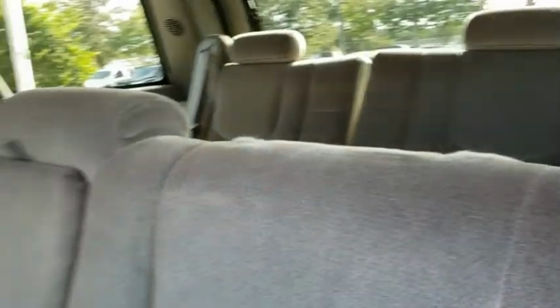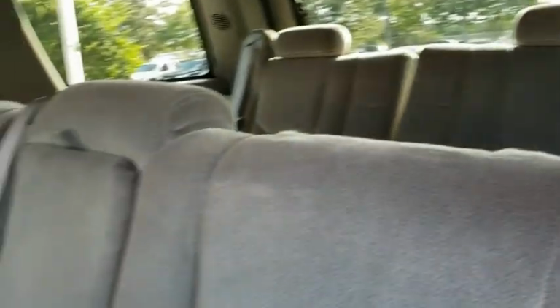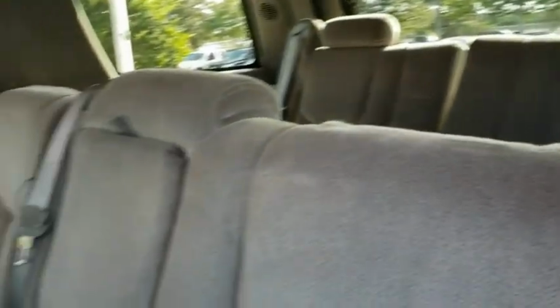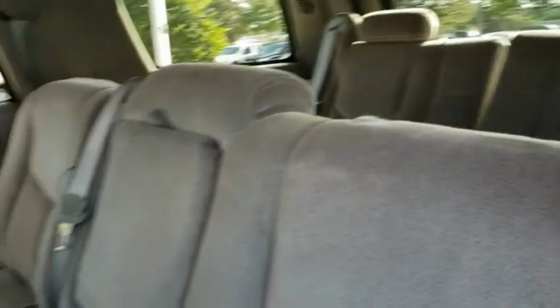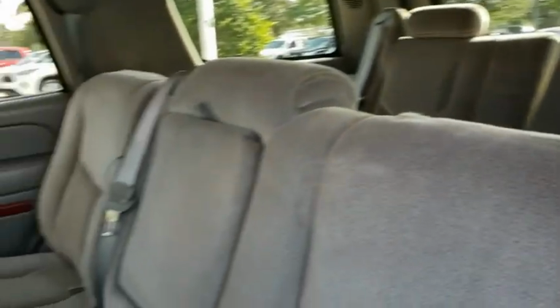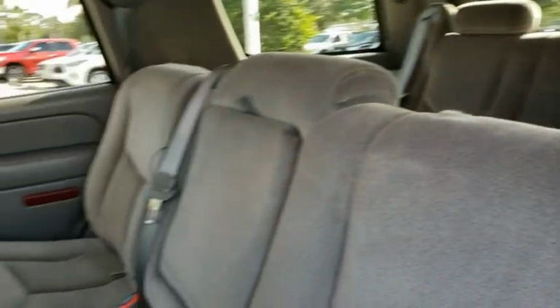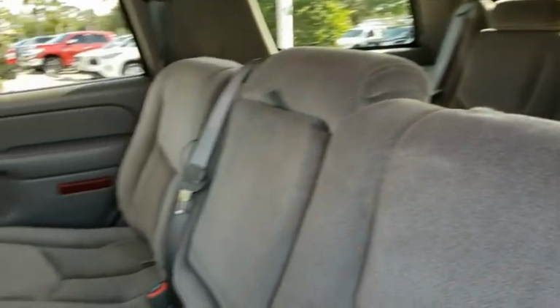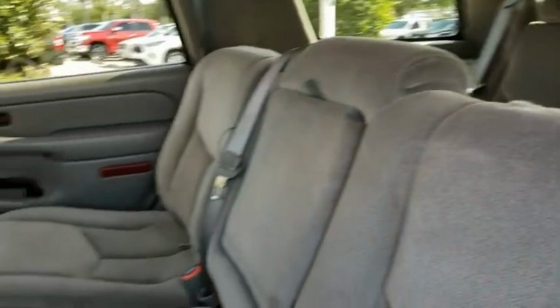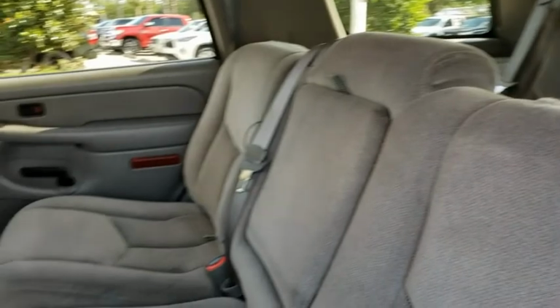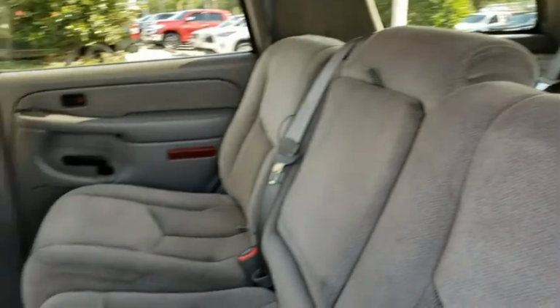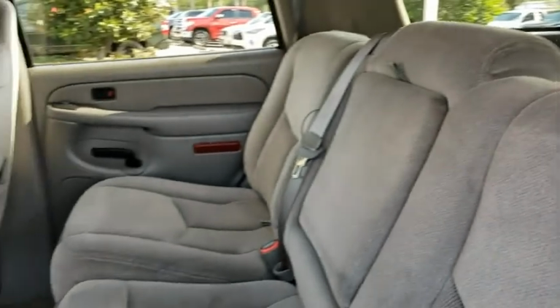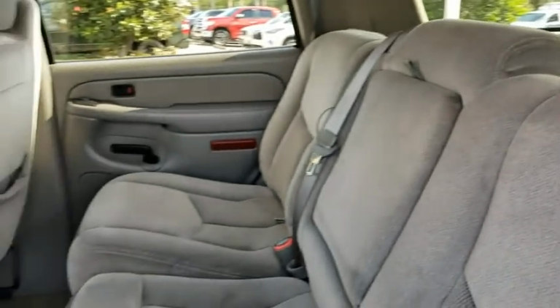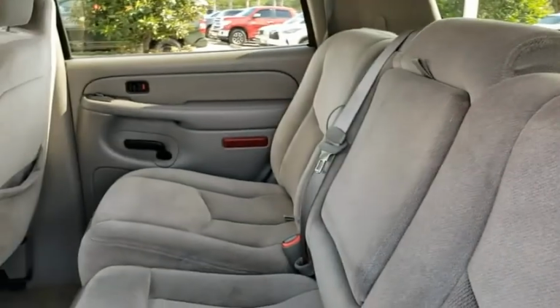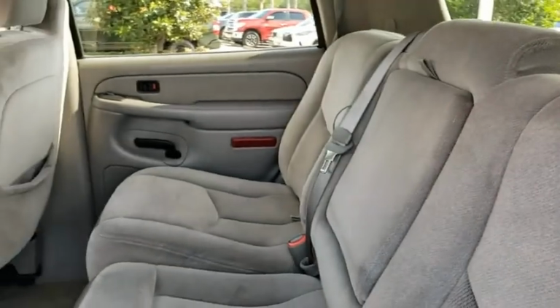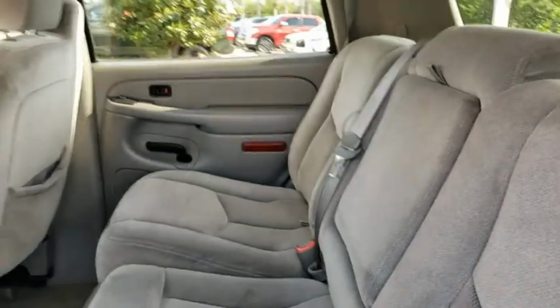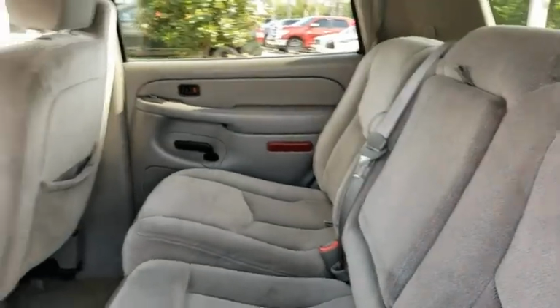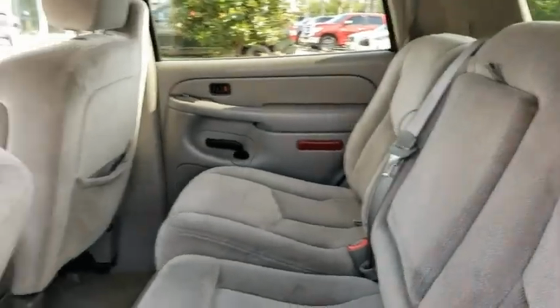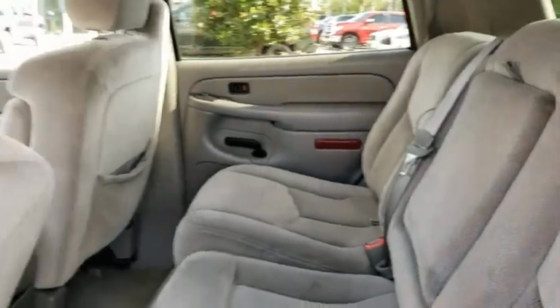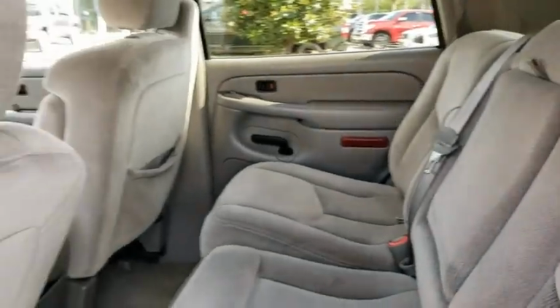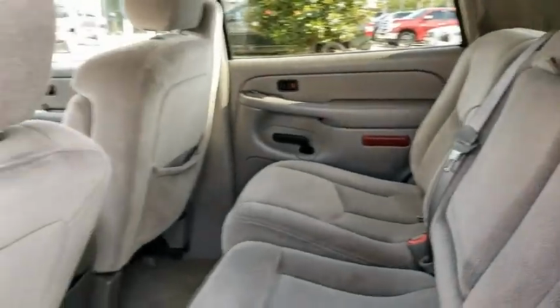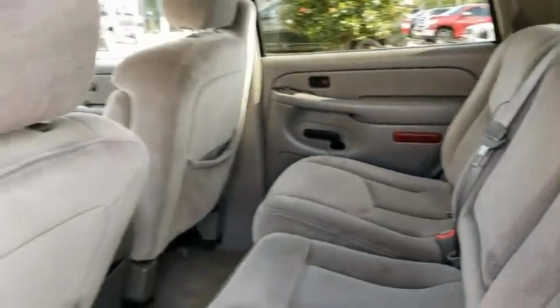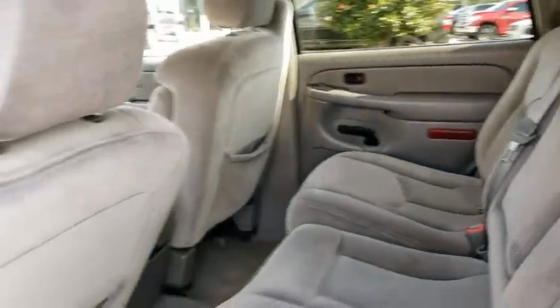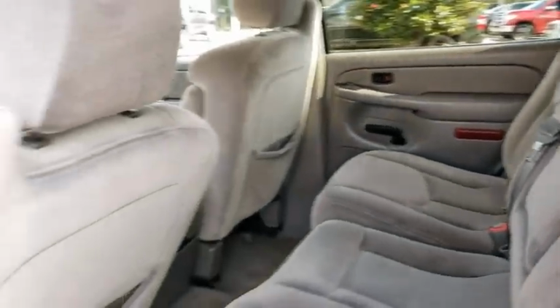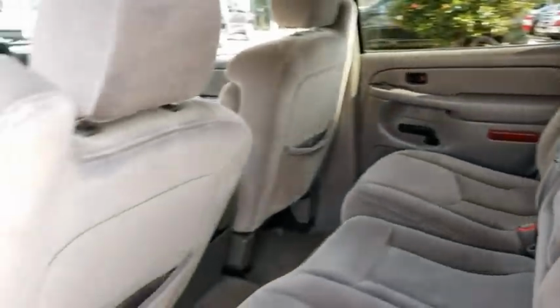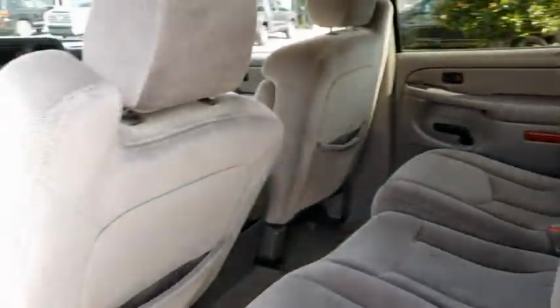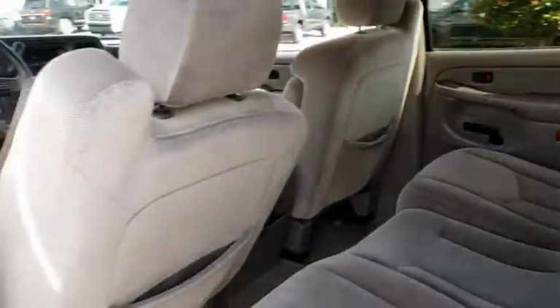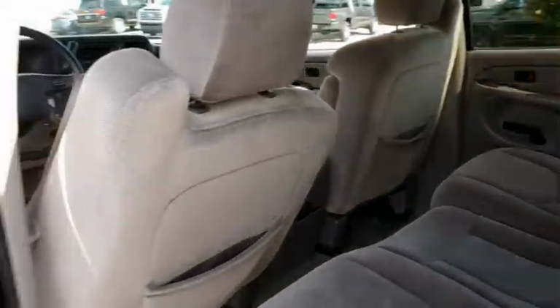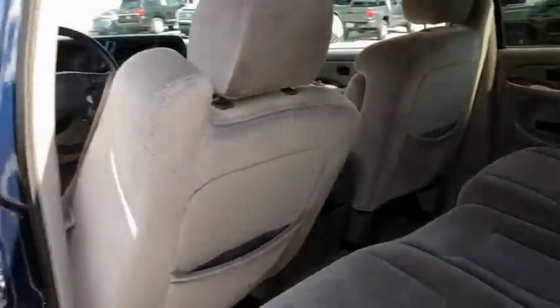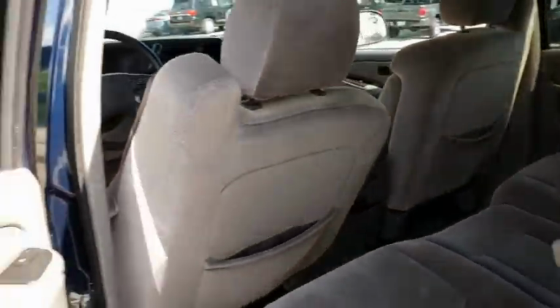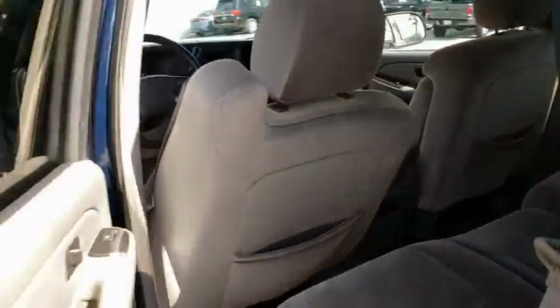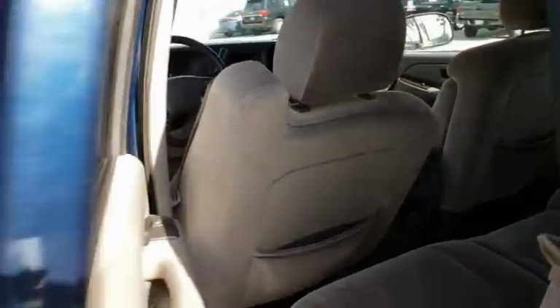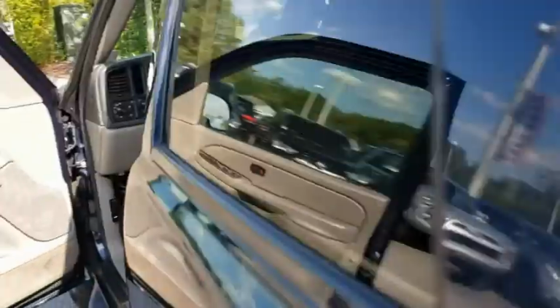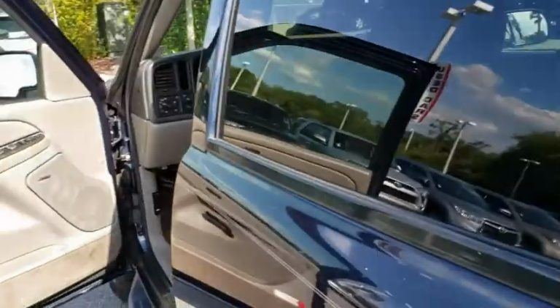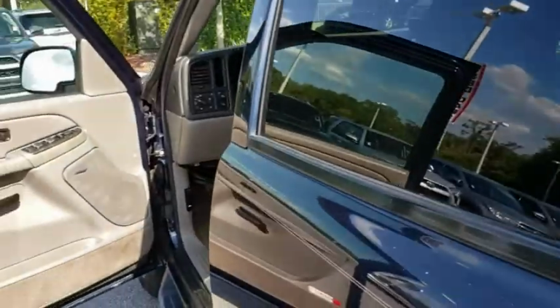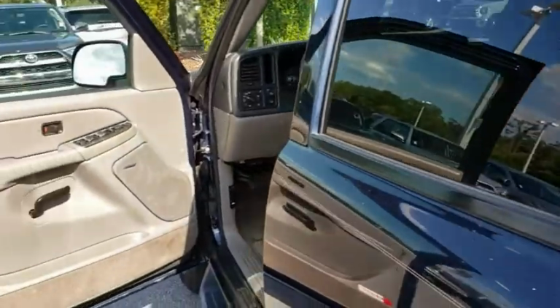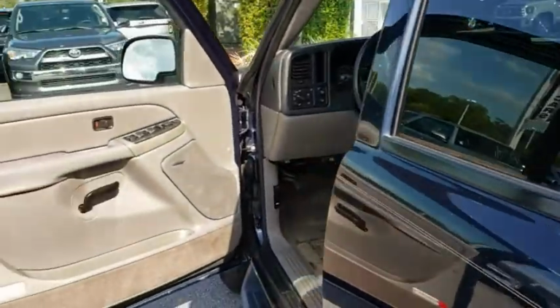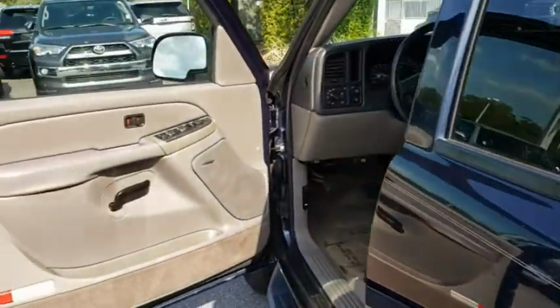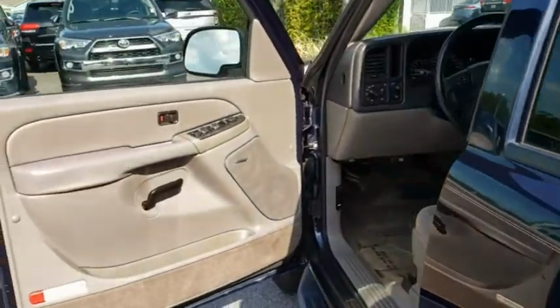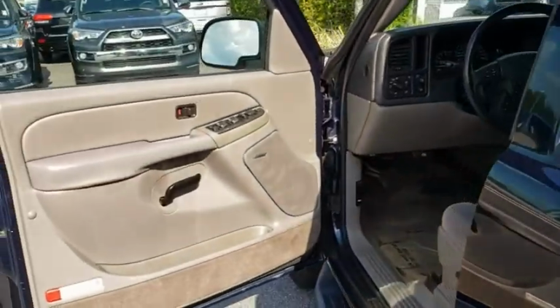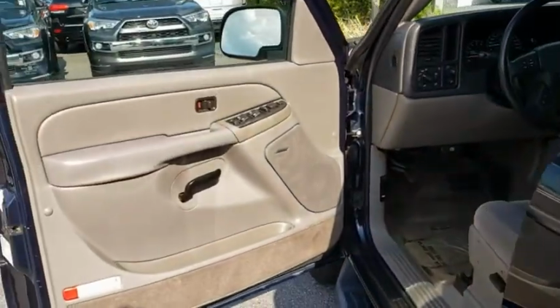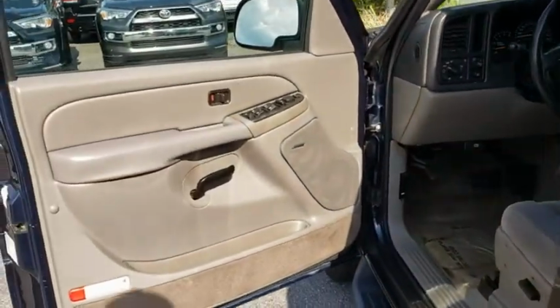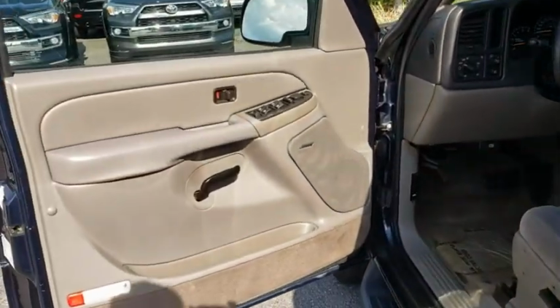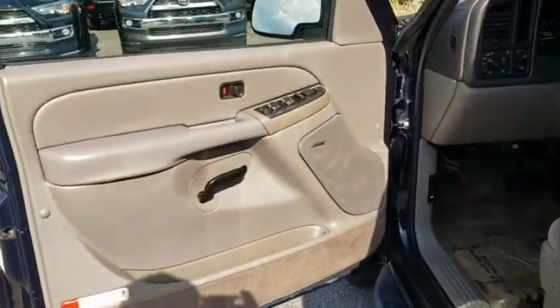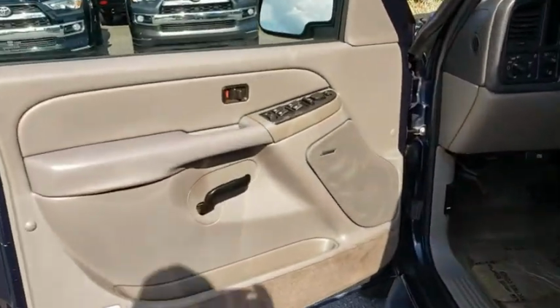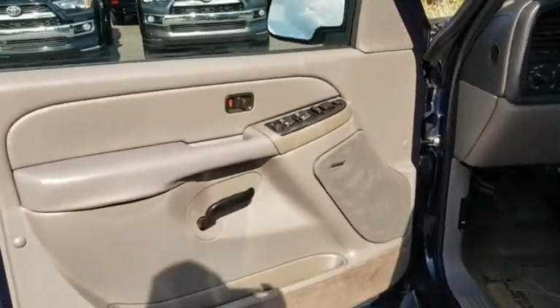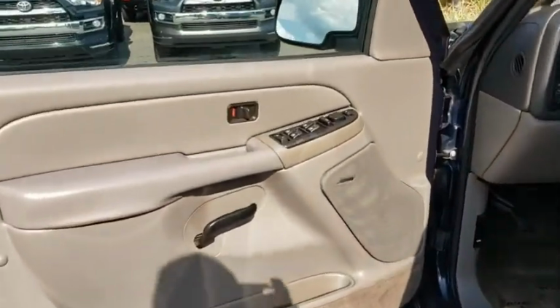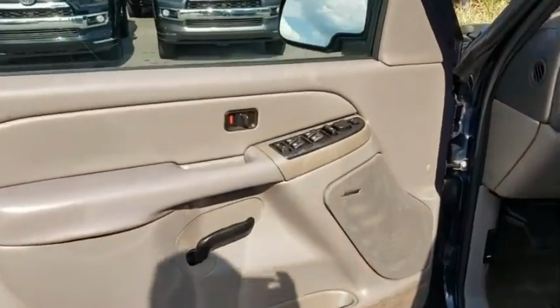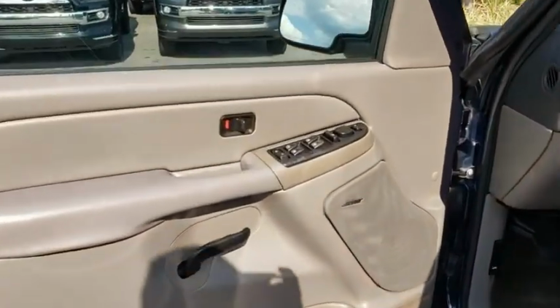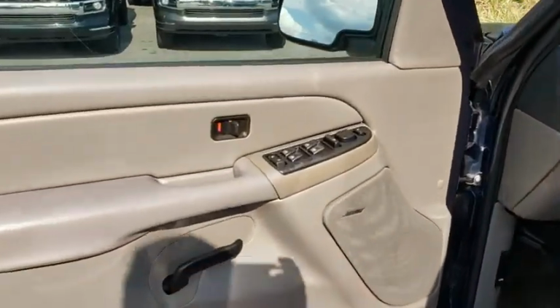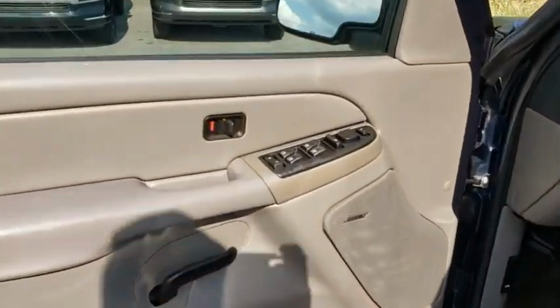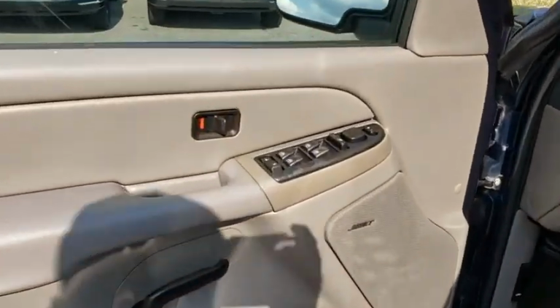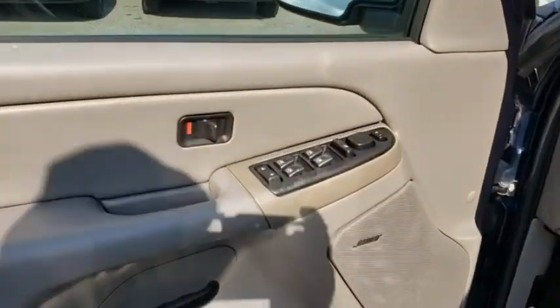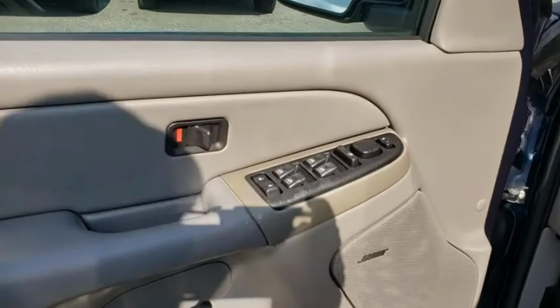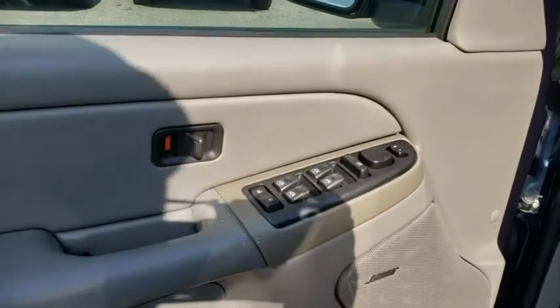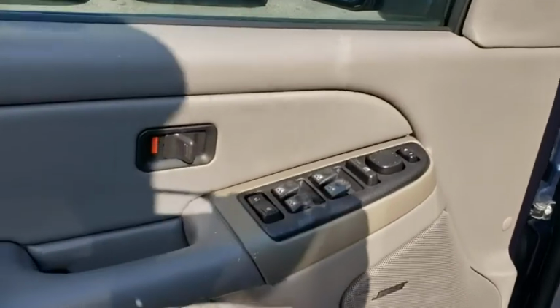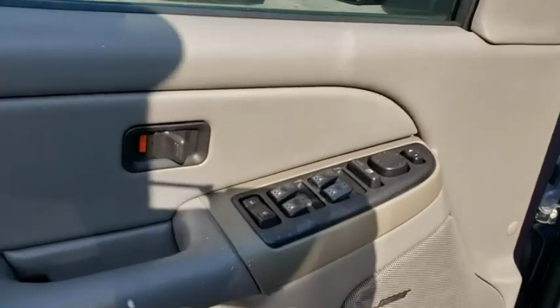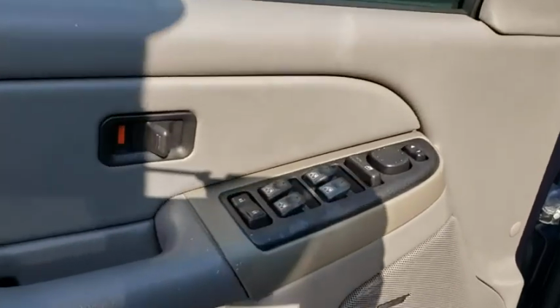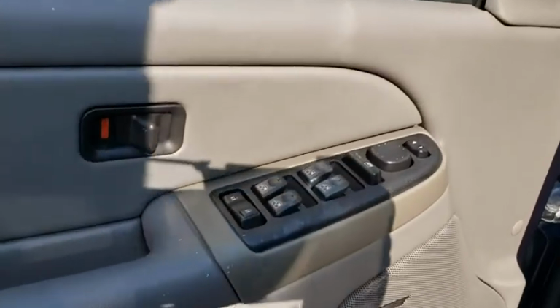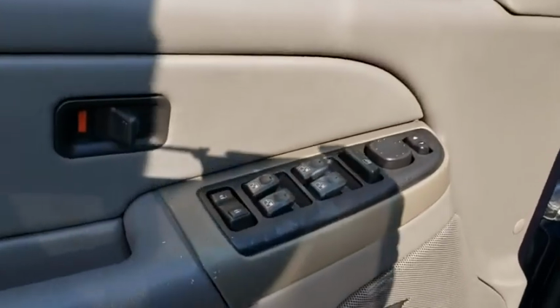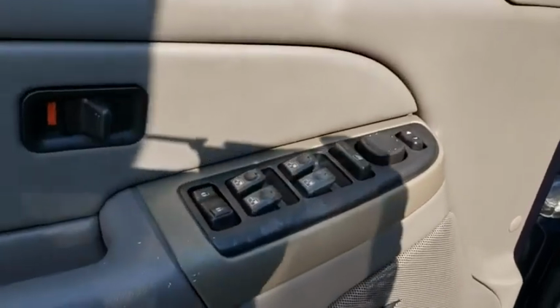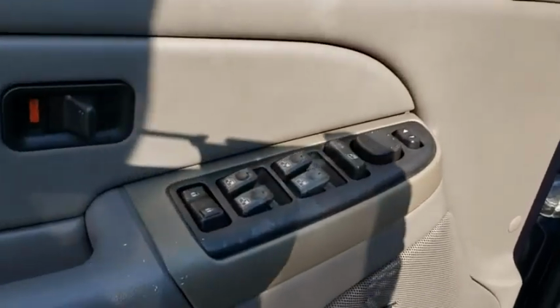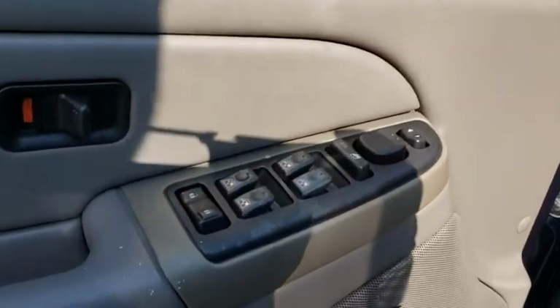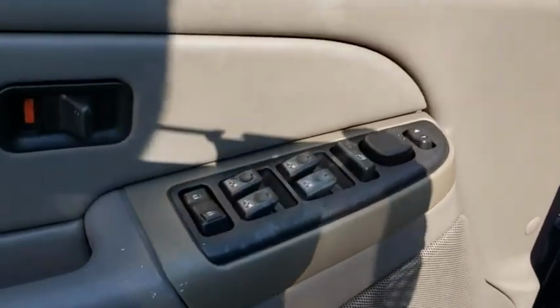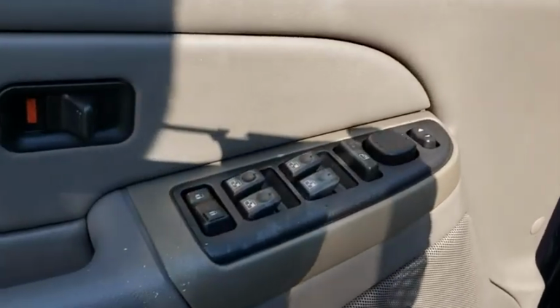Aluminum wheels, floor mats, AM-FM stereo radio, rear defrost, fog lamps, power windows, power door locks.